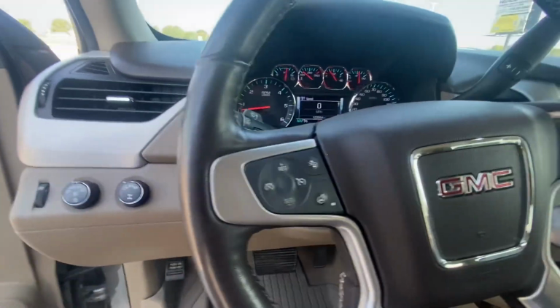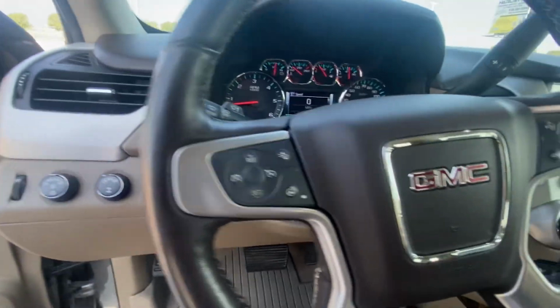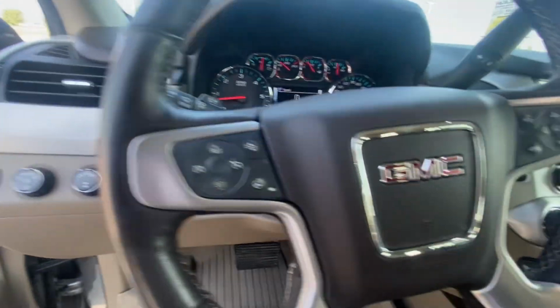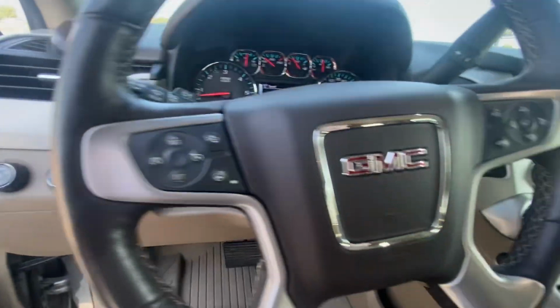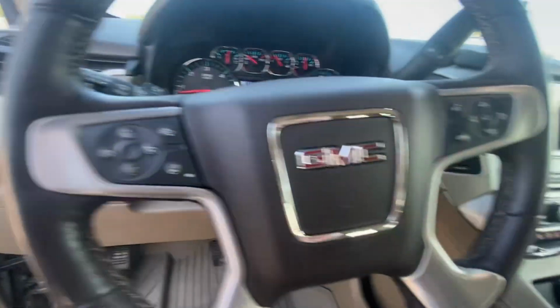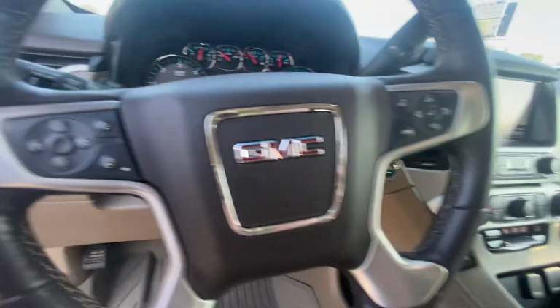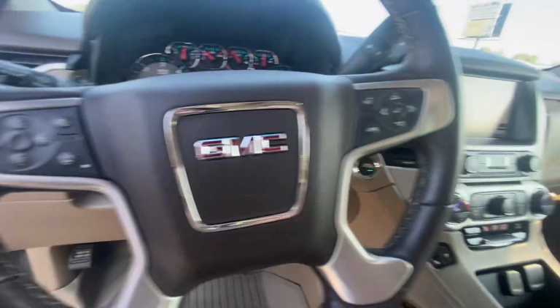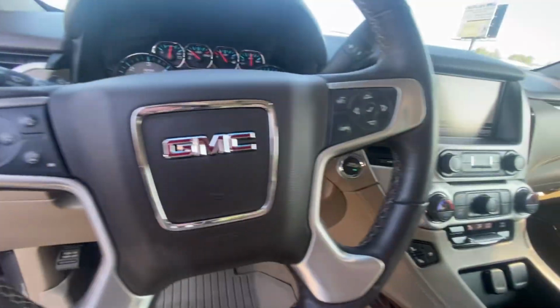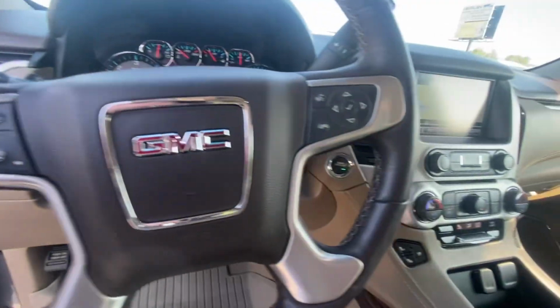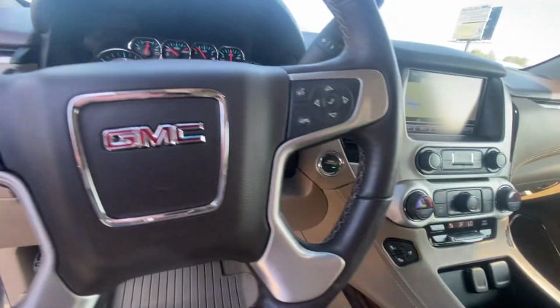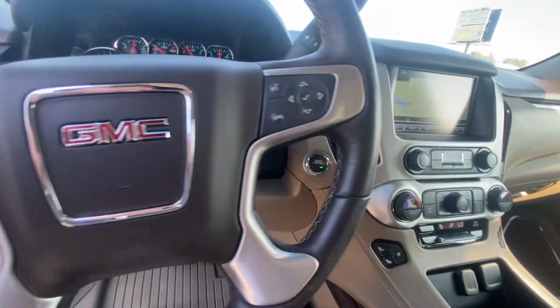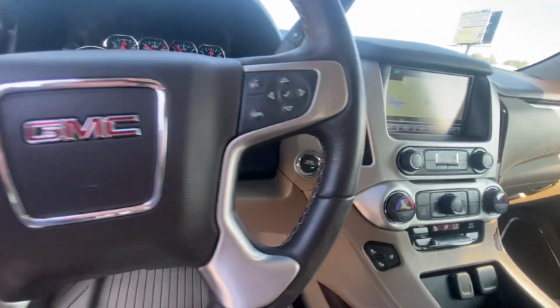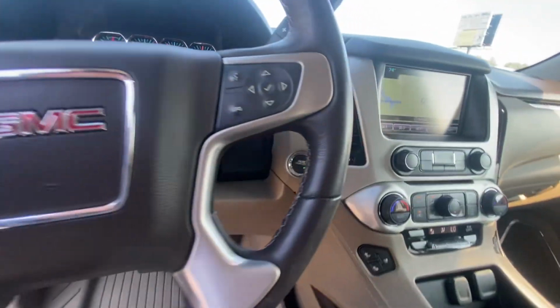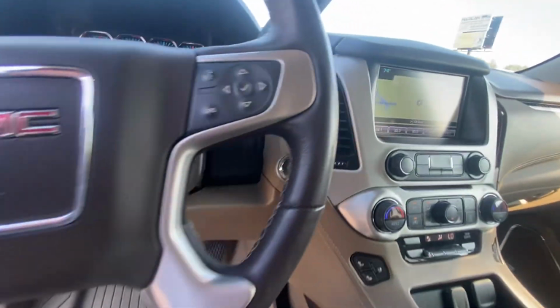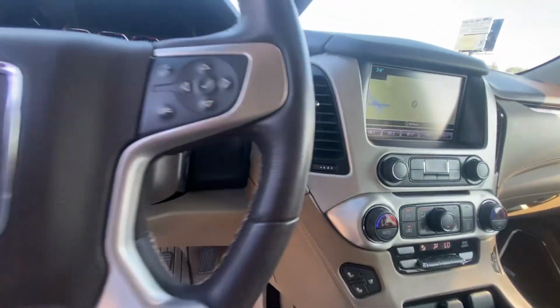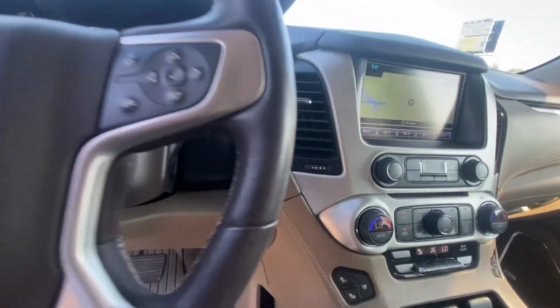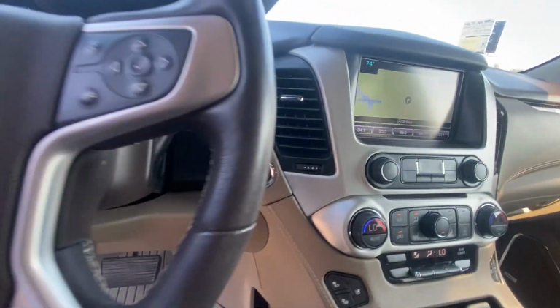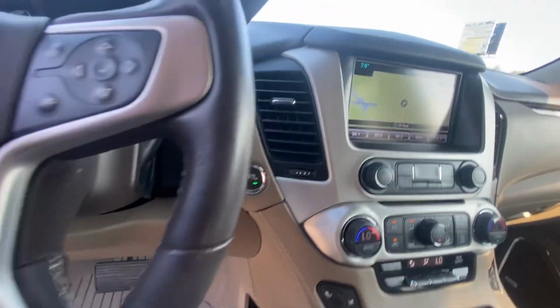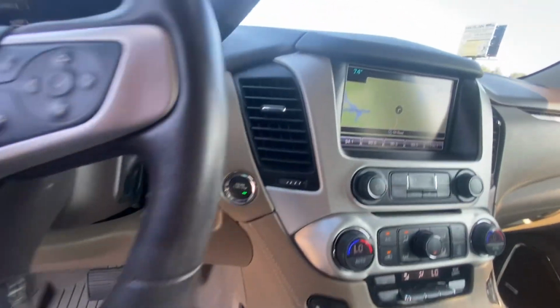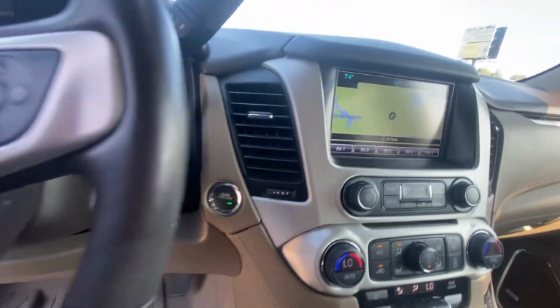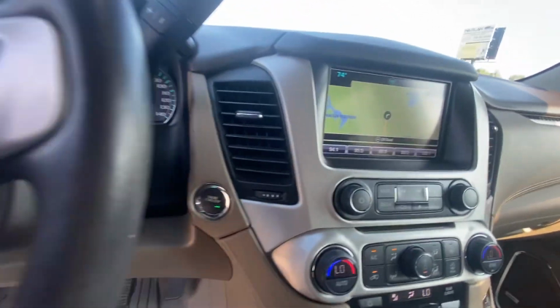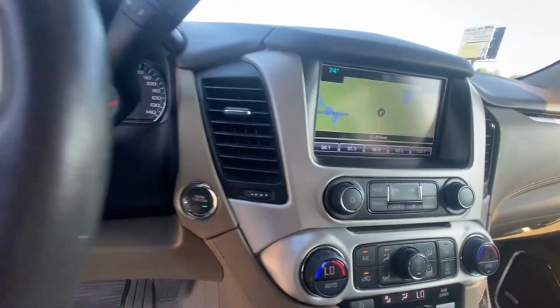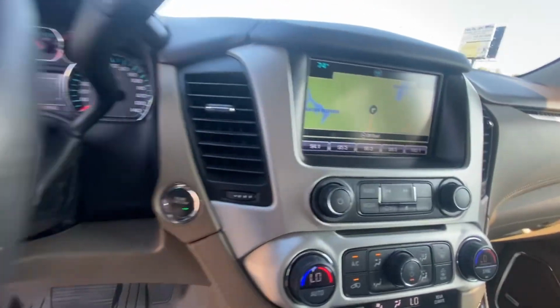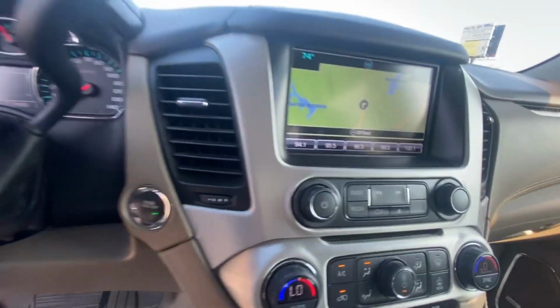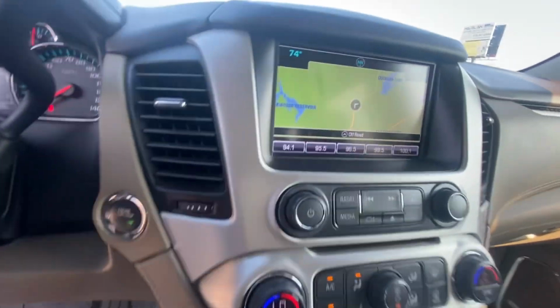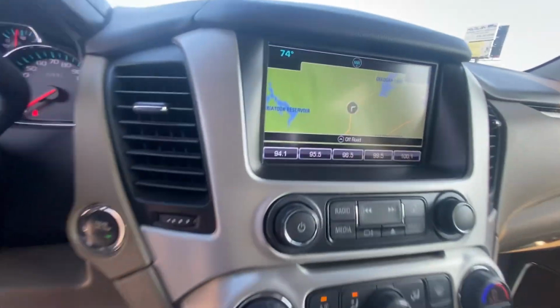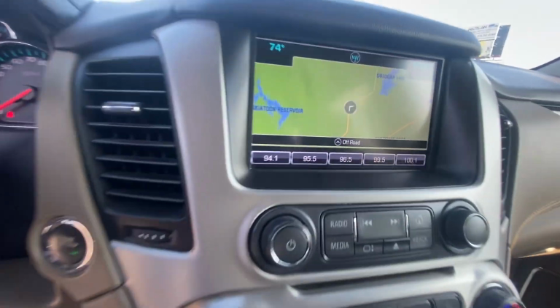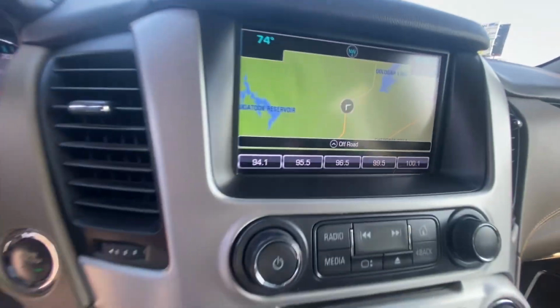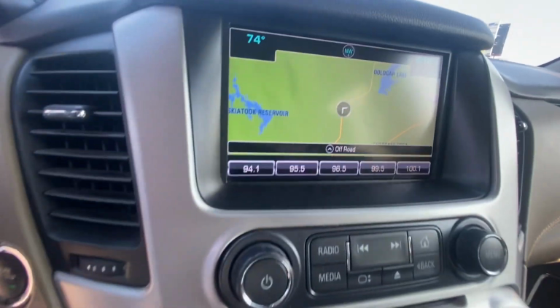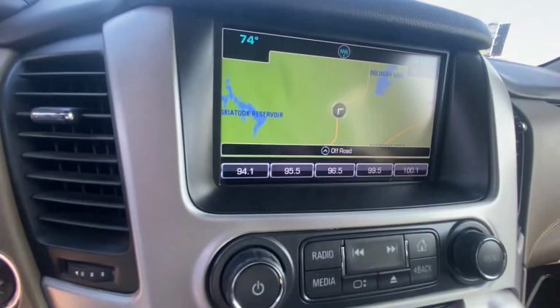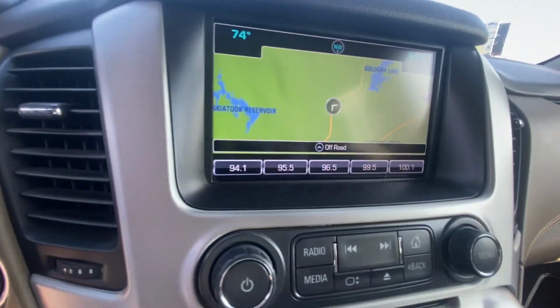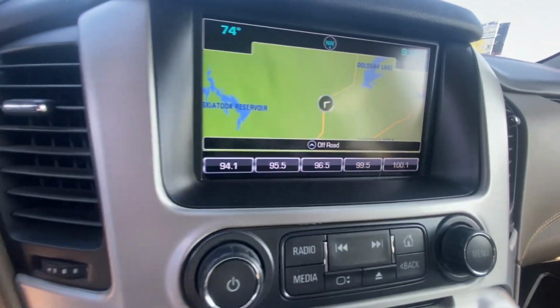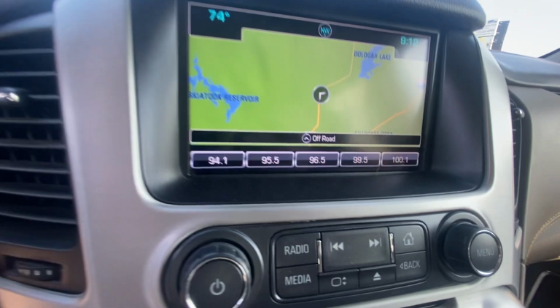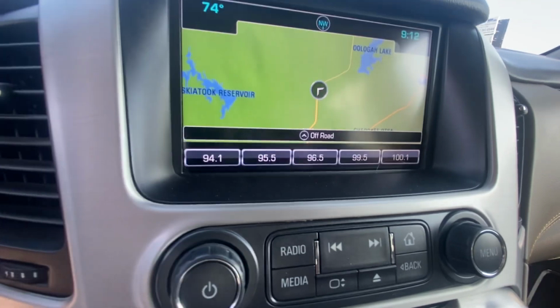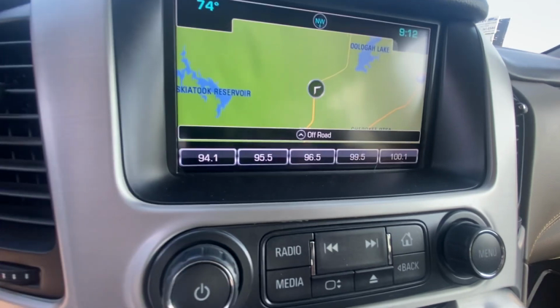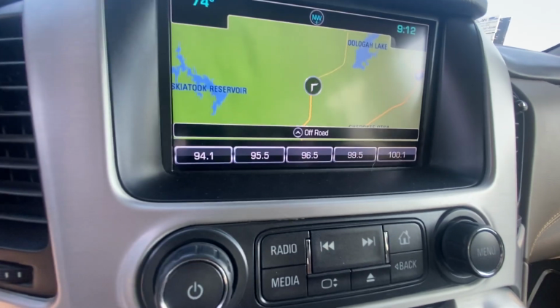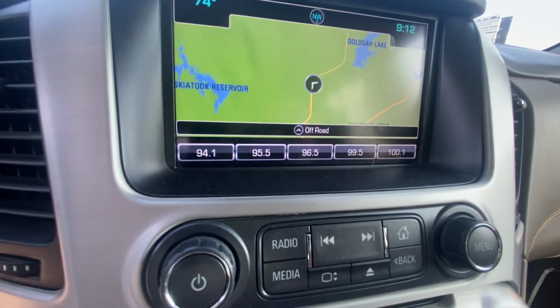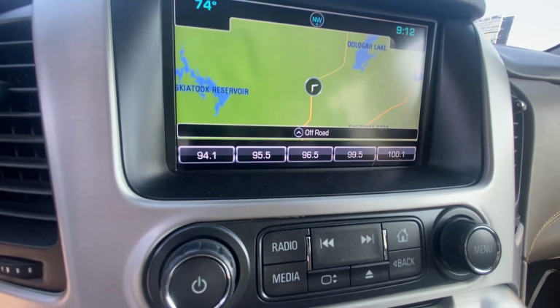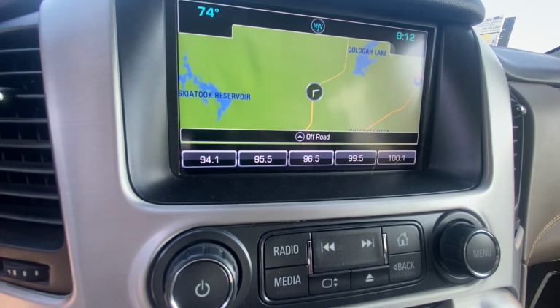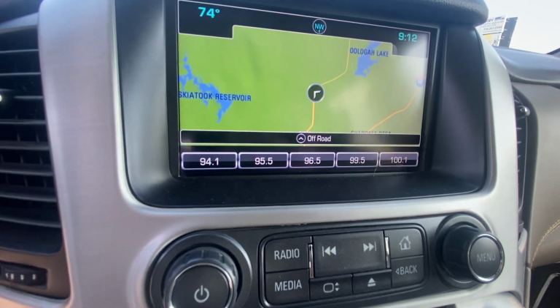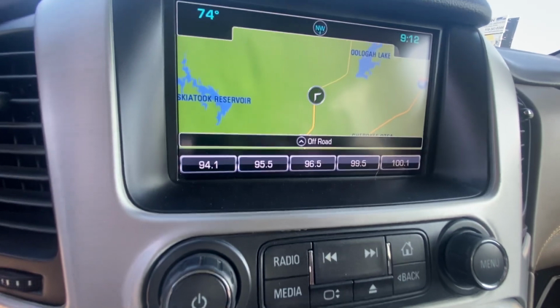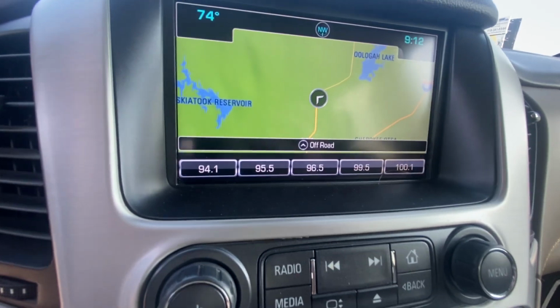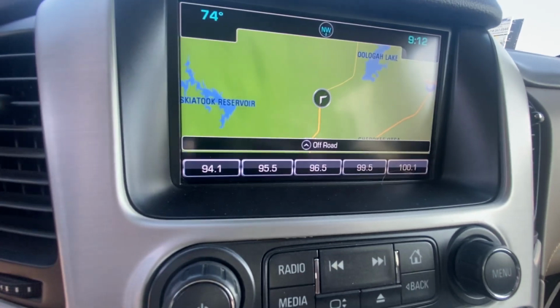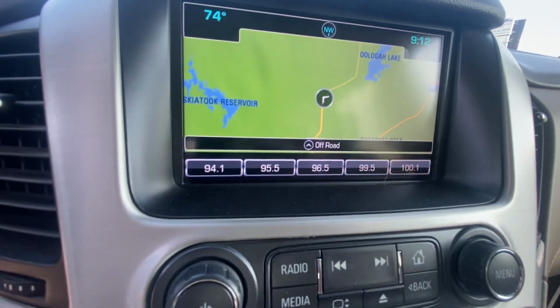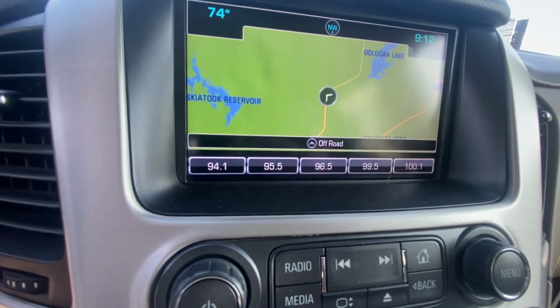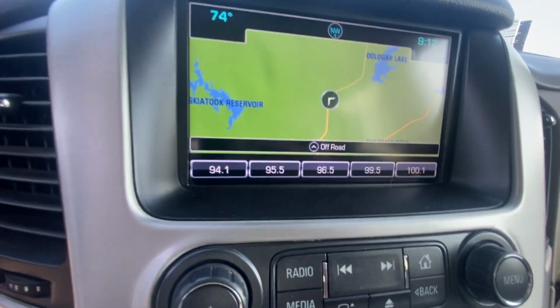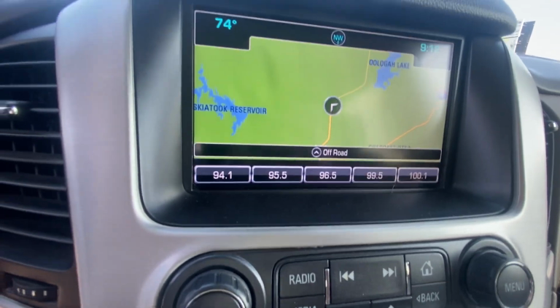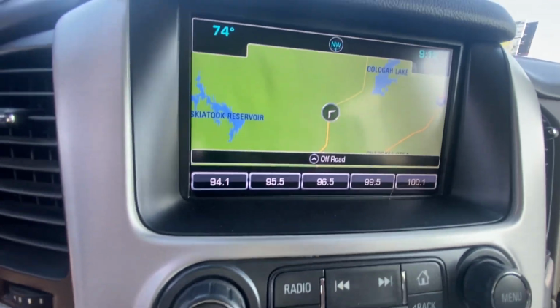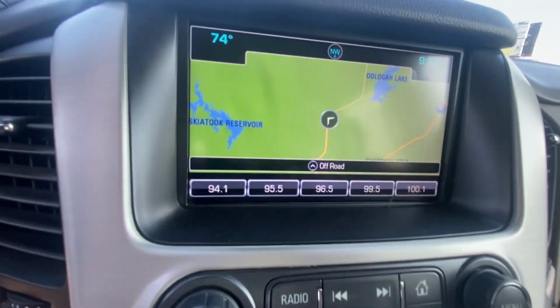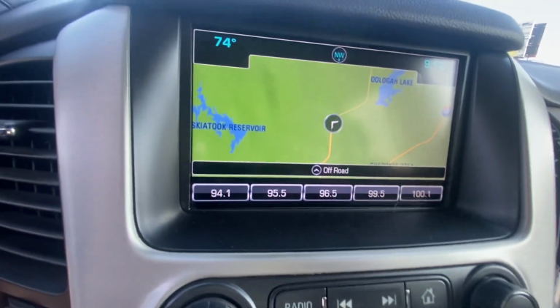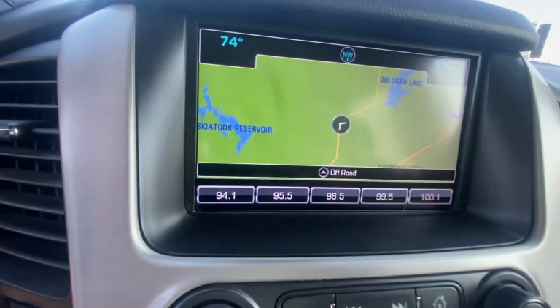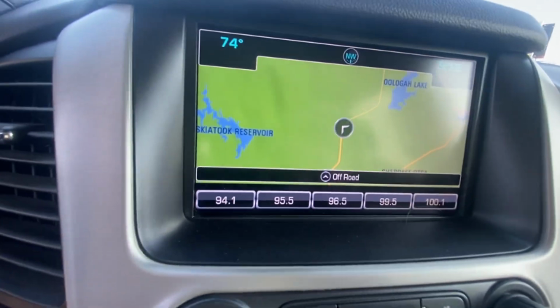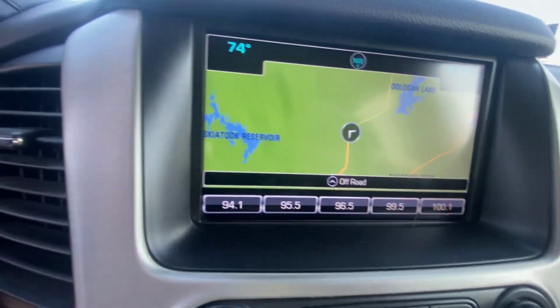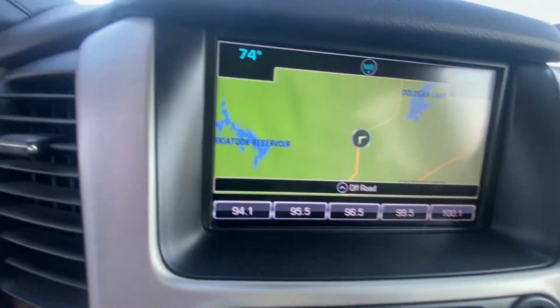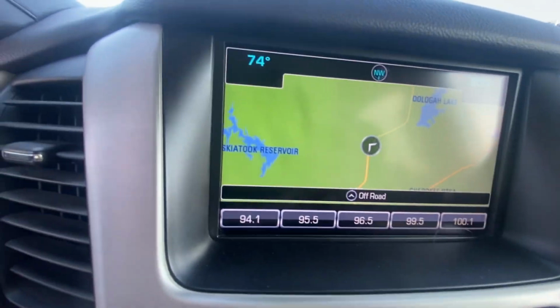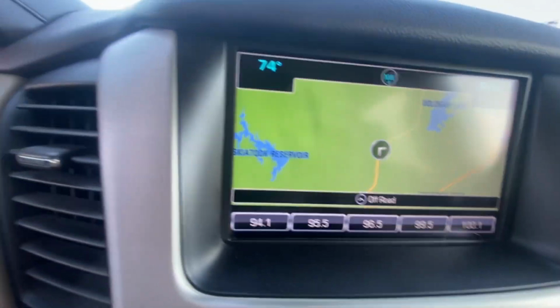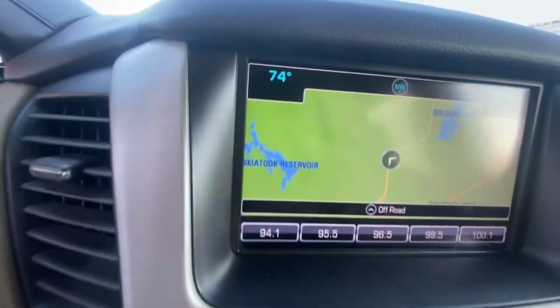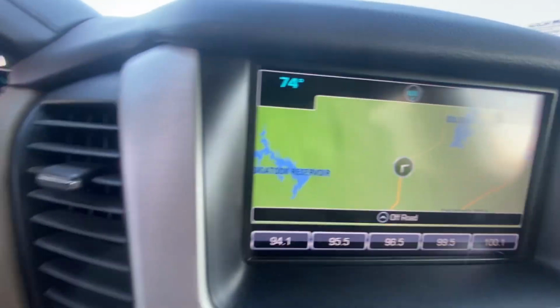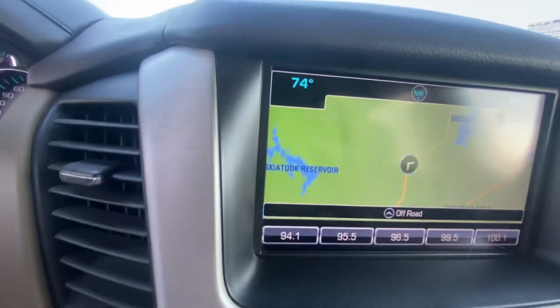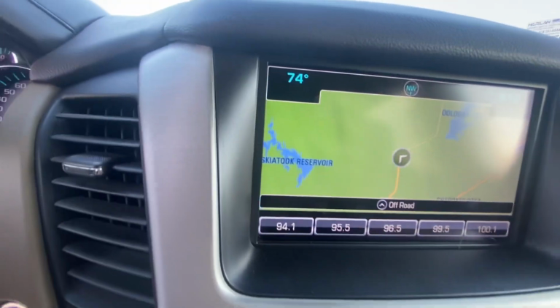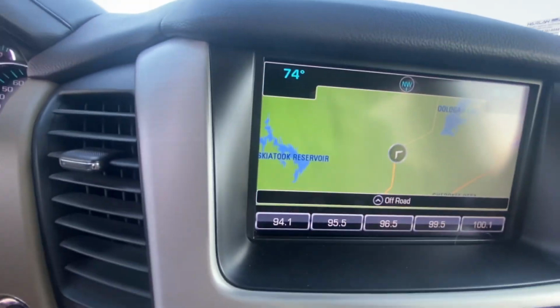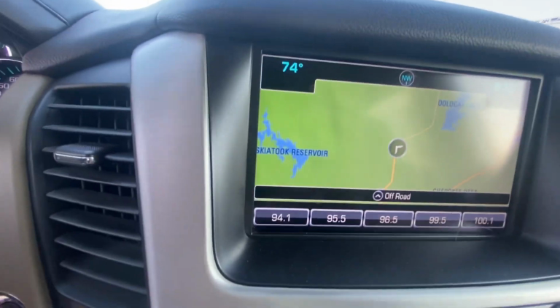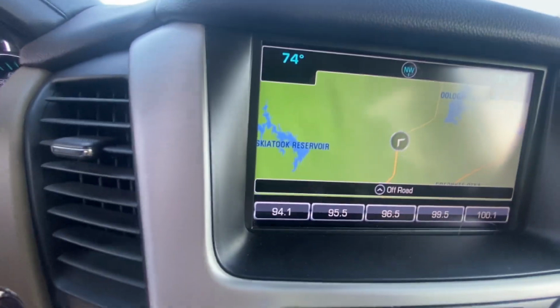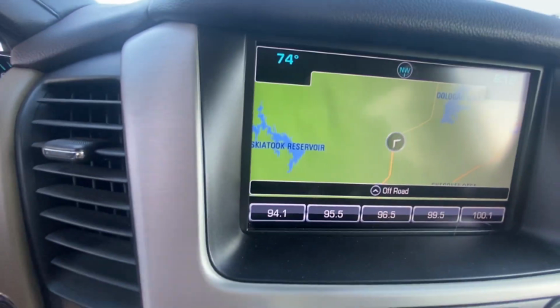Heated steering wheel. But I think the real selling point is look at these radio presets from the previous owner — it'll tell you all about them.